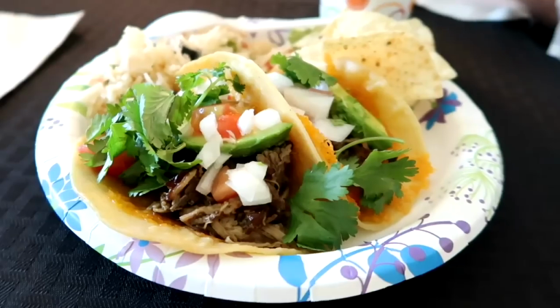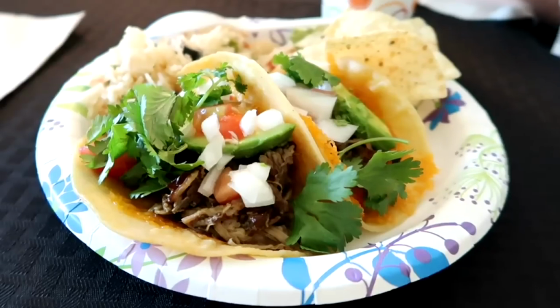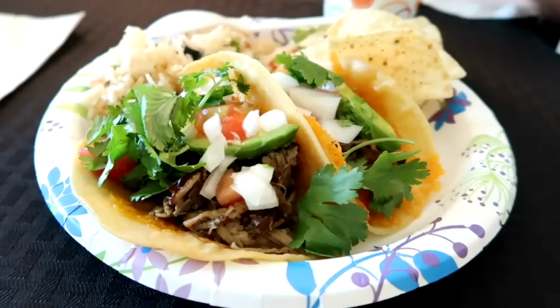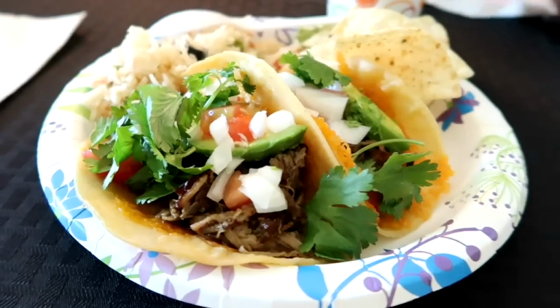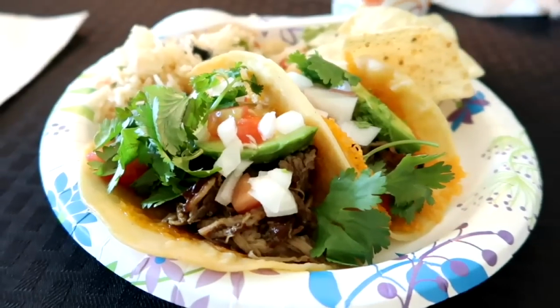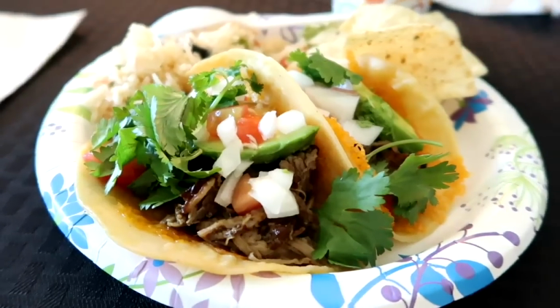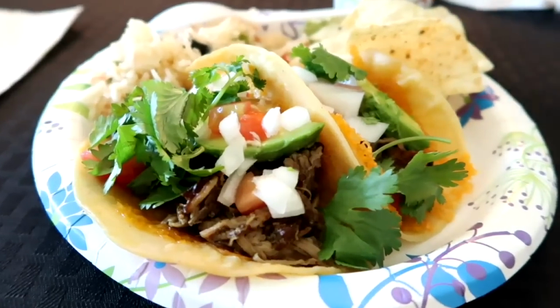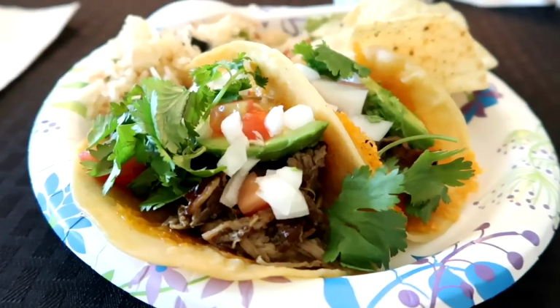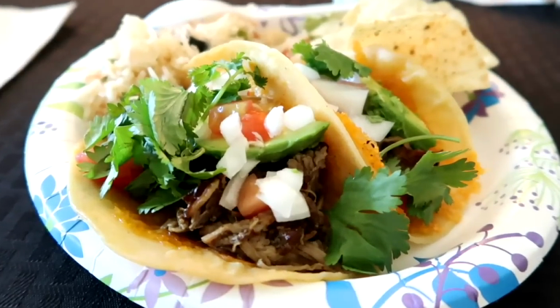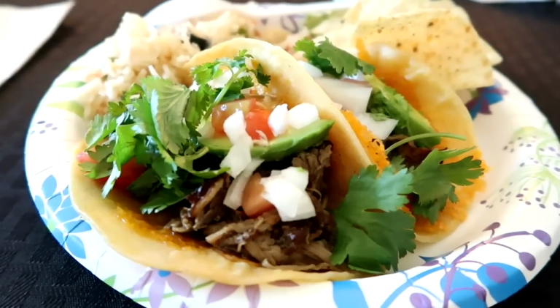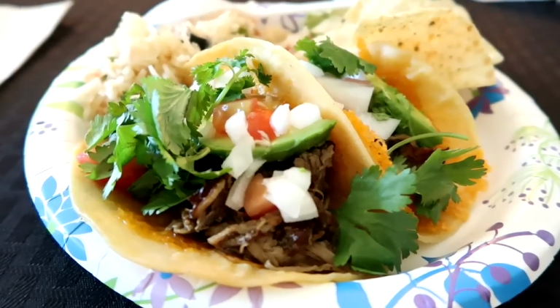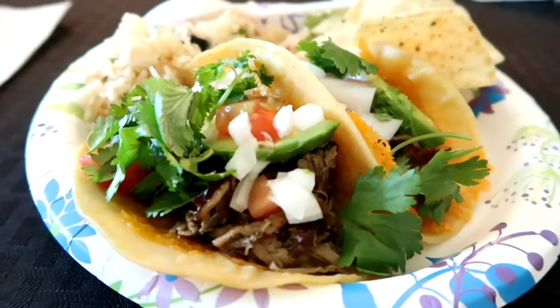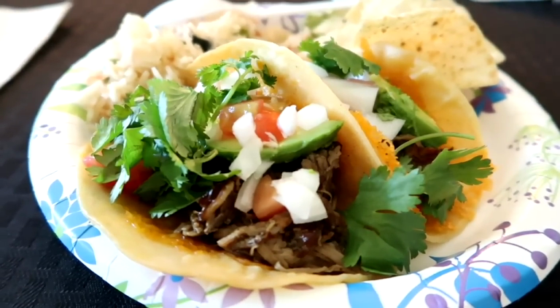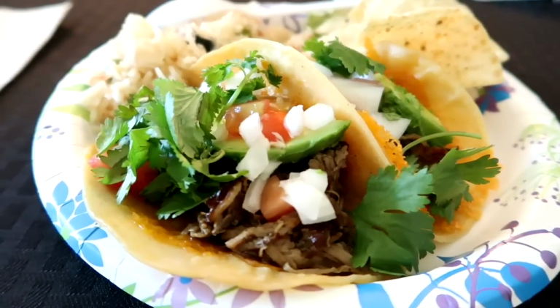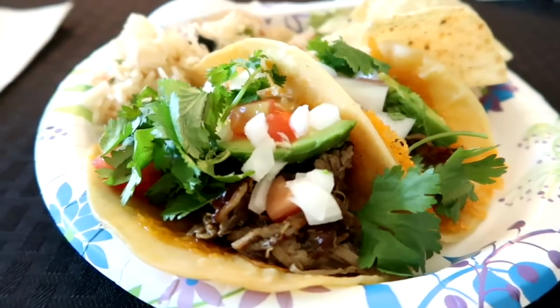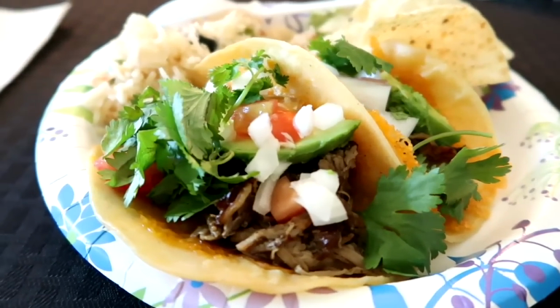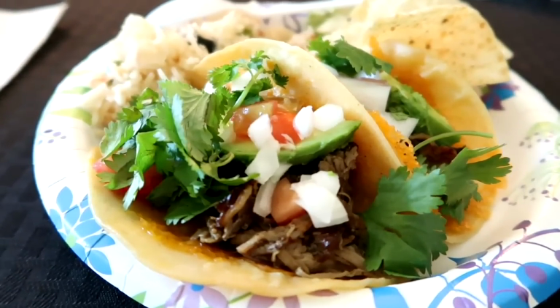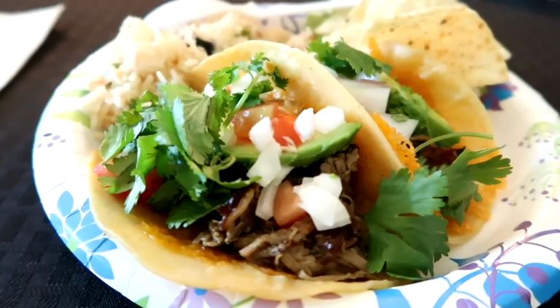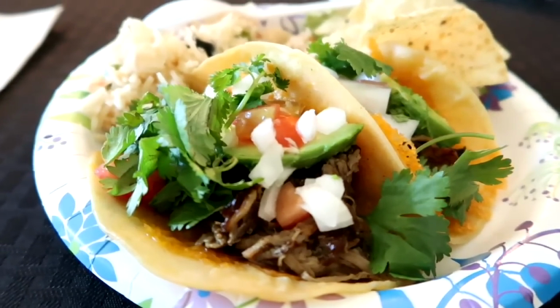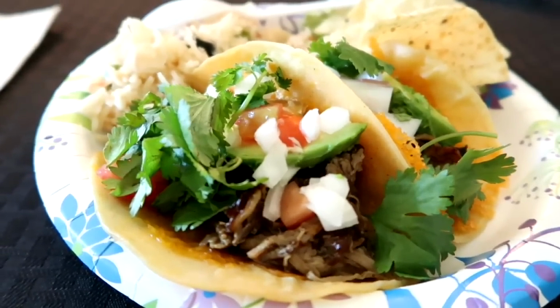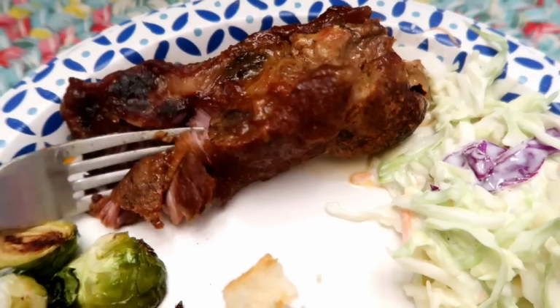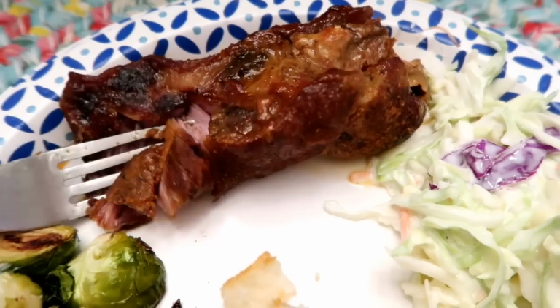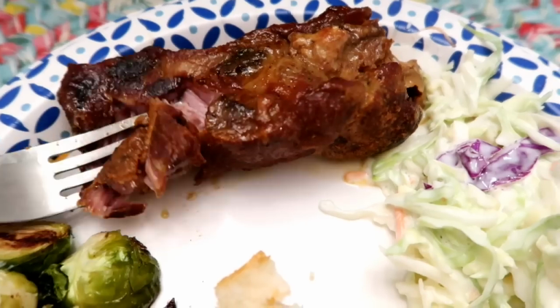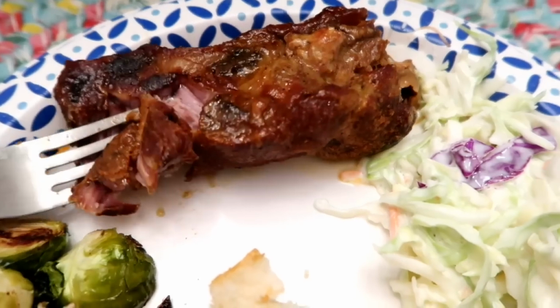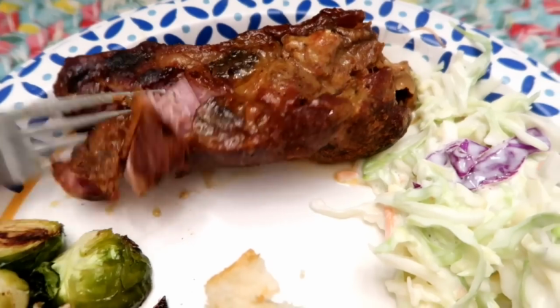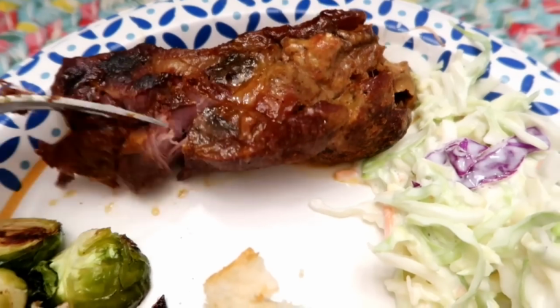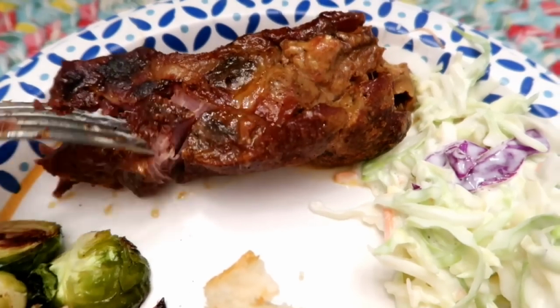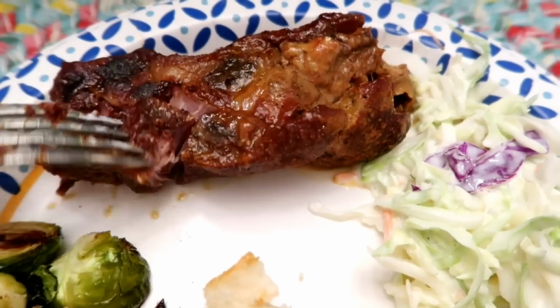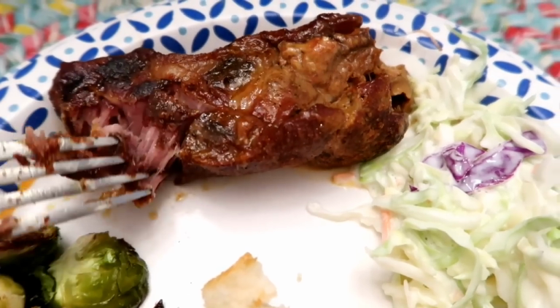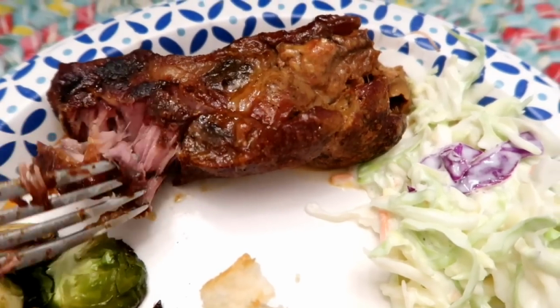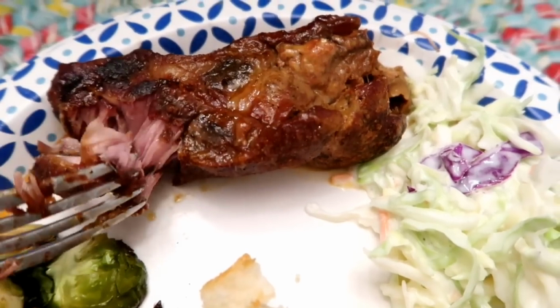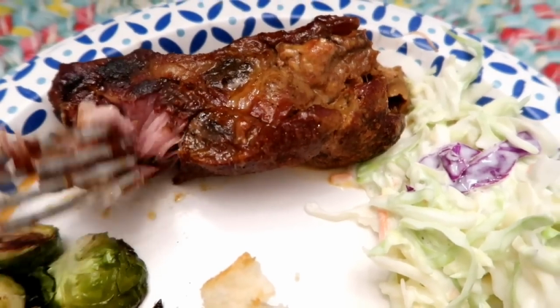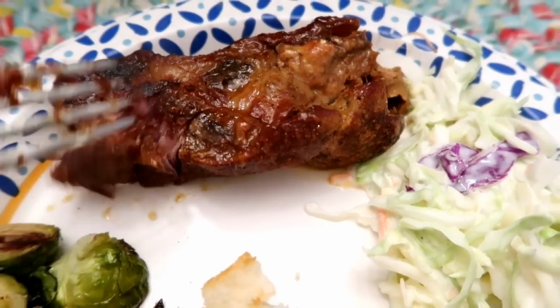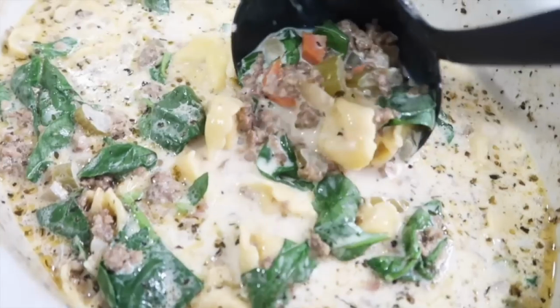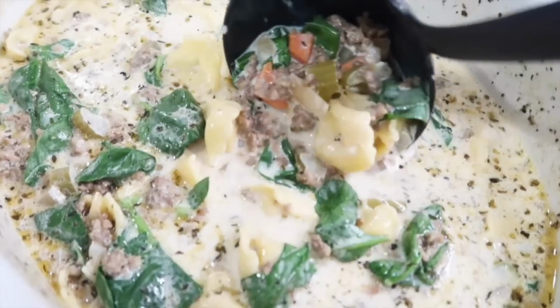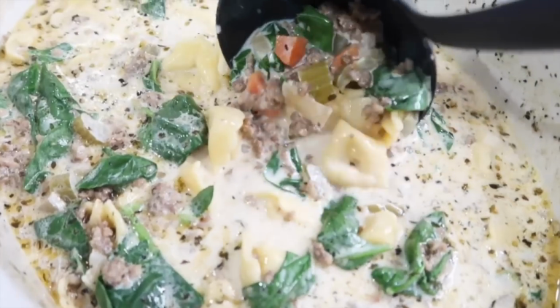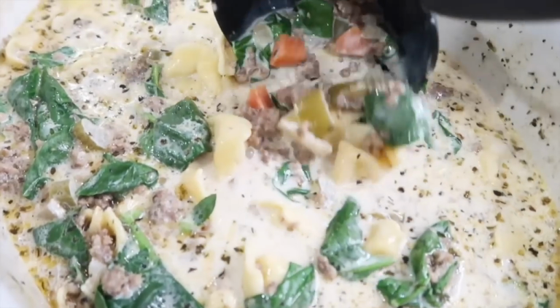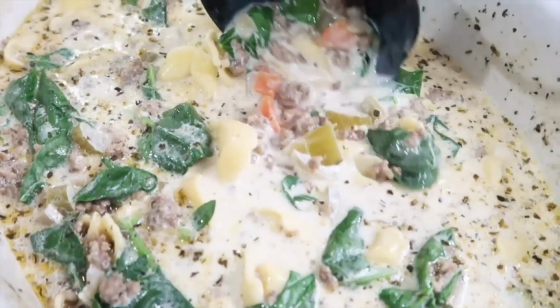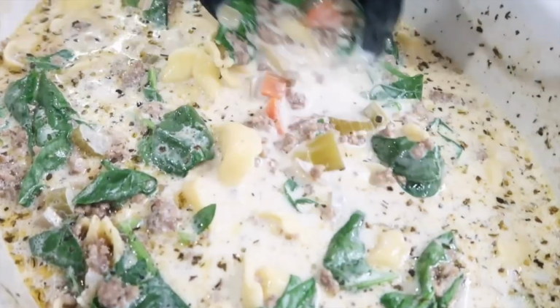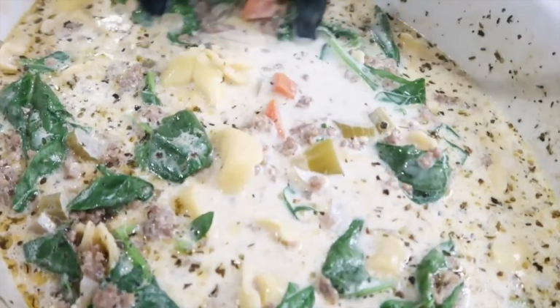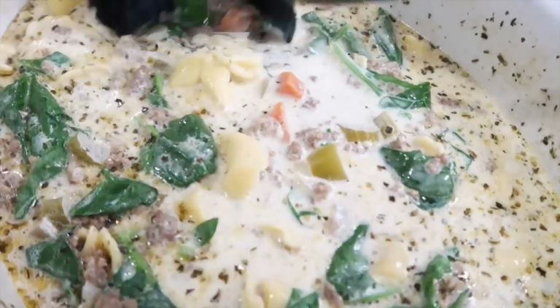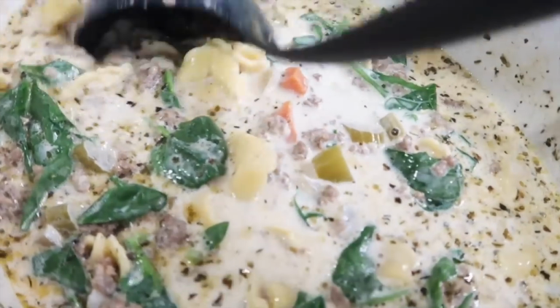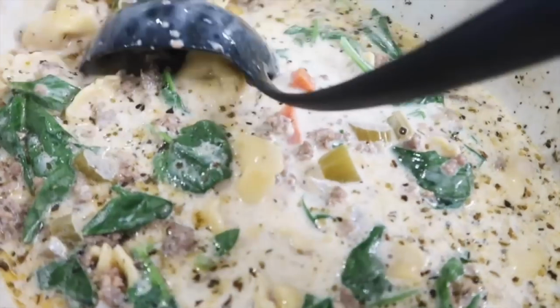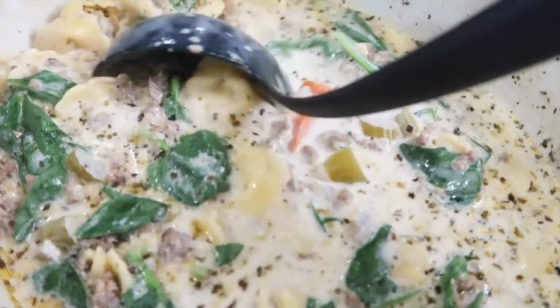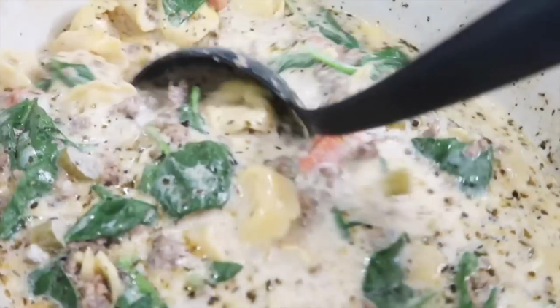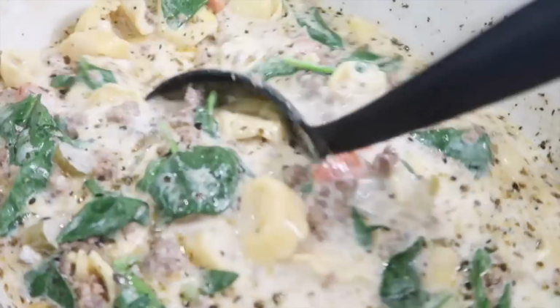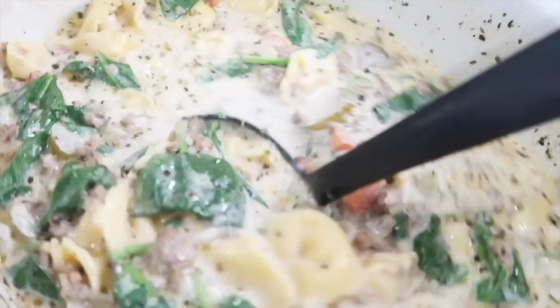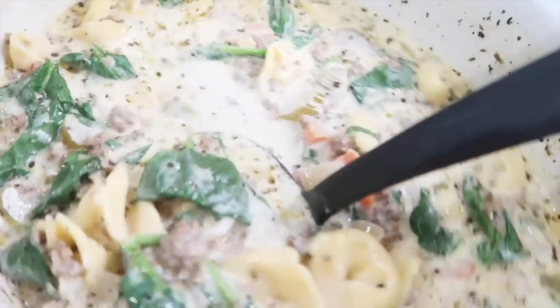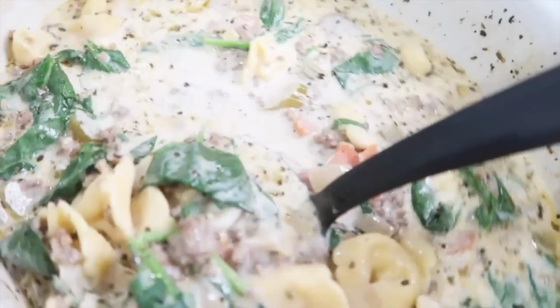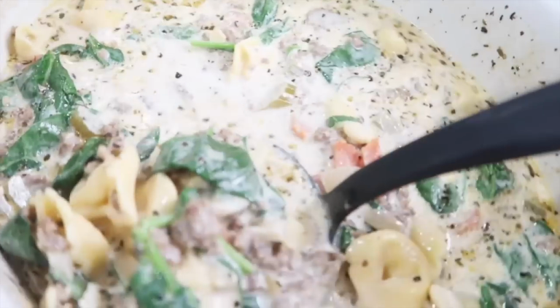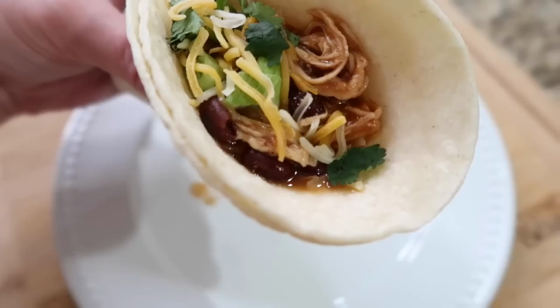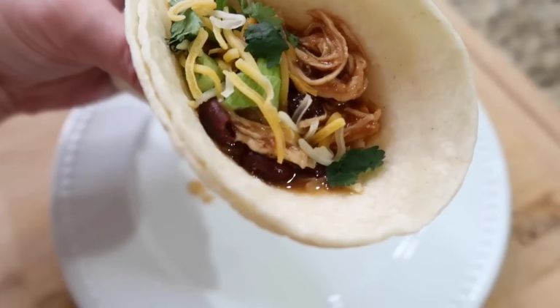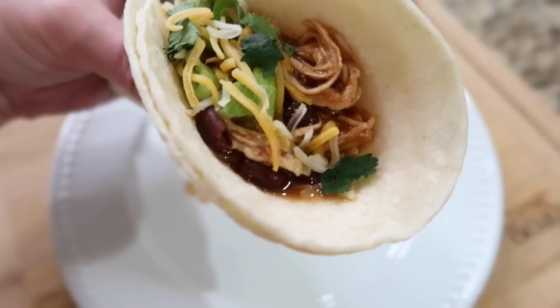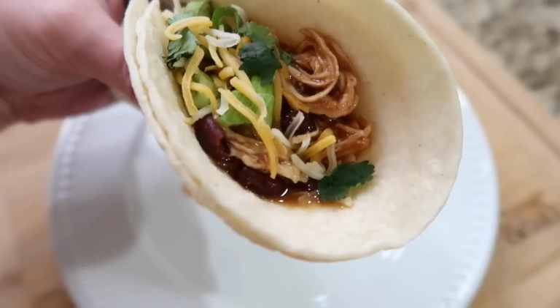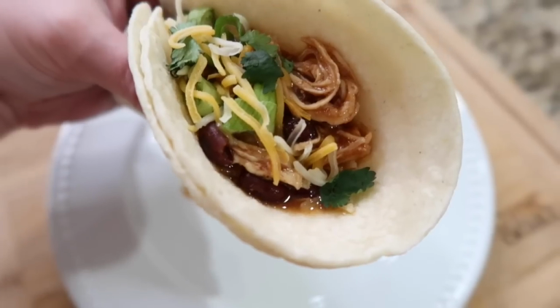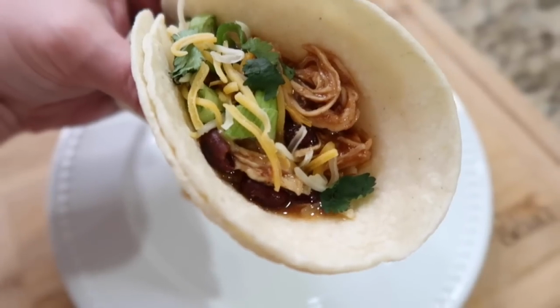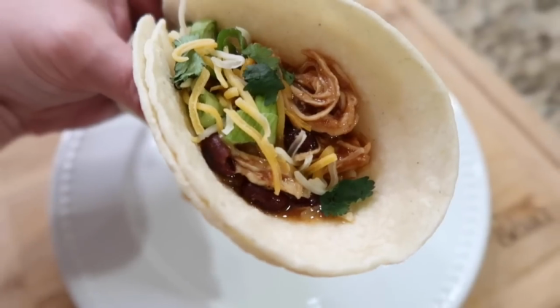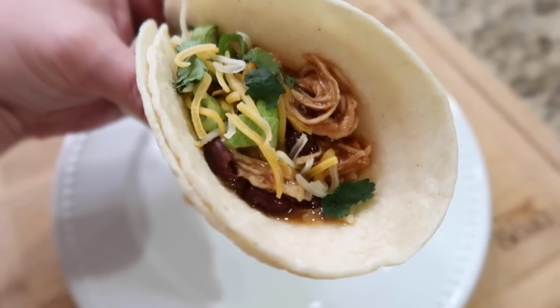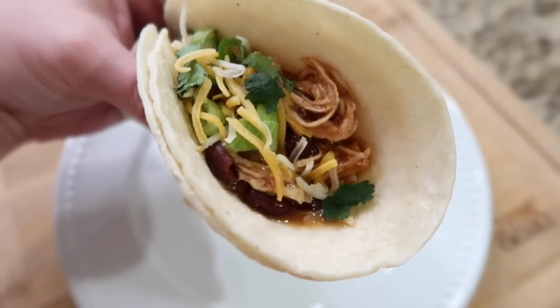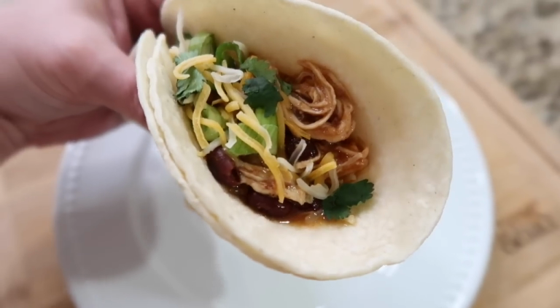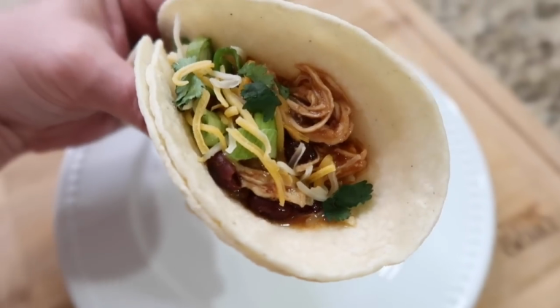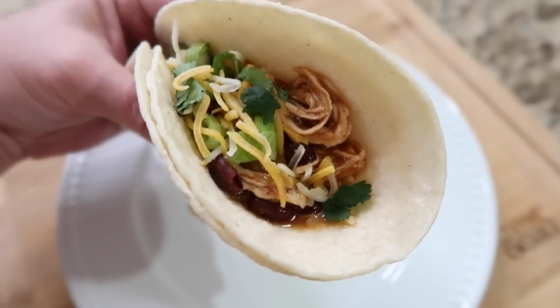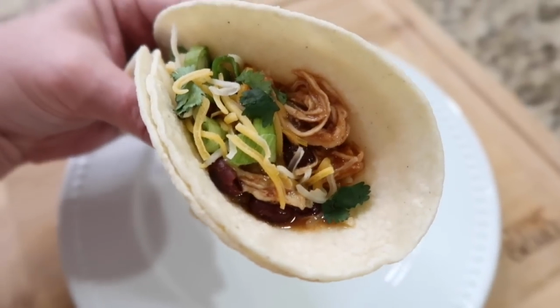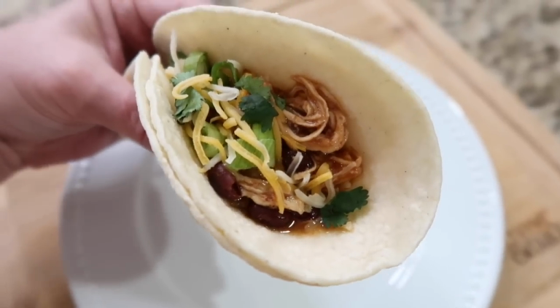Today I'm gonna be sharing with you some of our favorite slow cooker recipes, and some of them make perfect freezer meals.